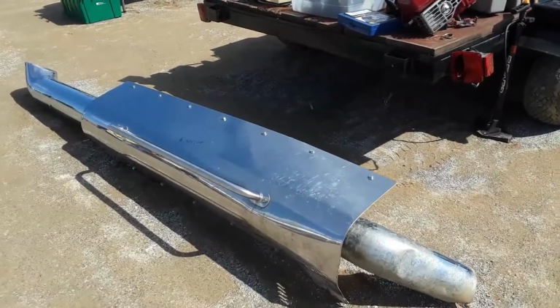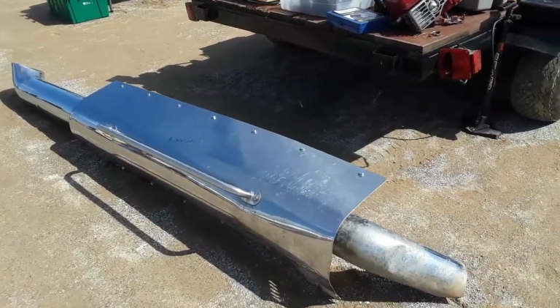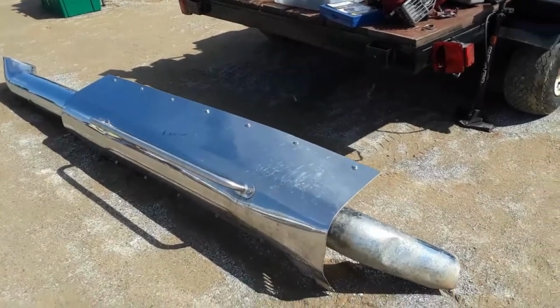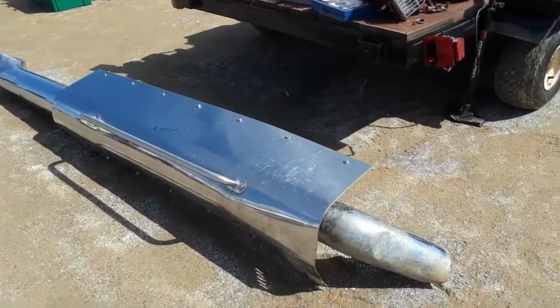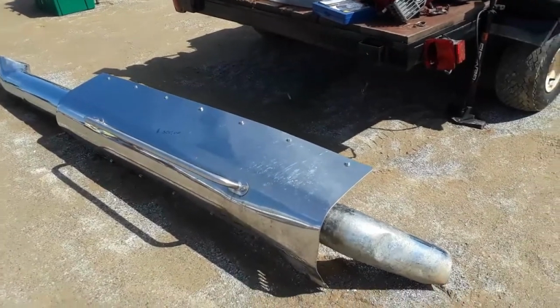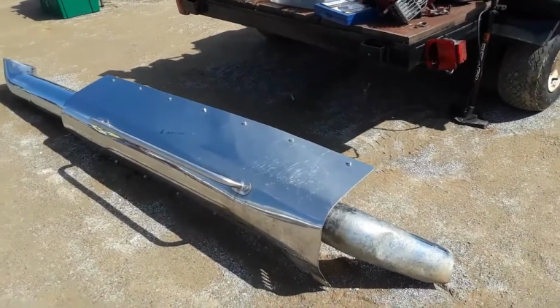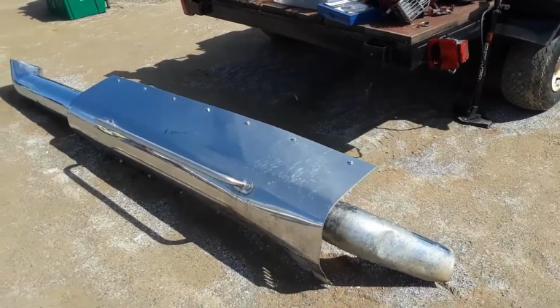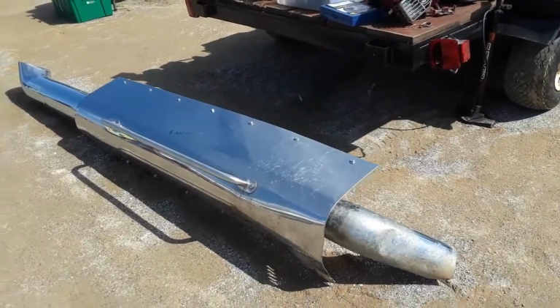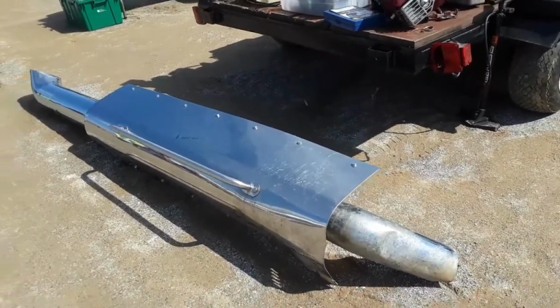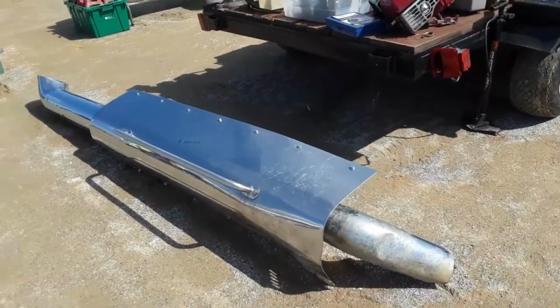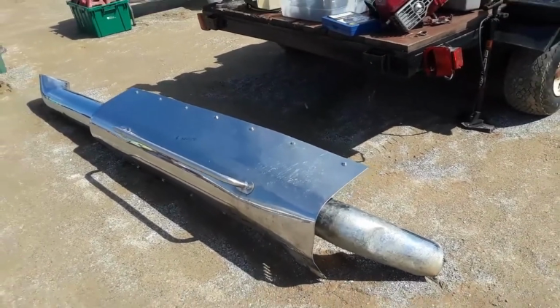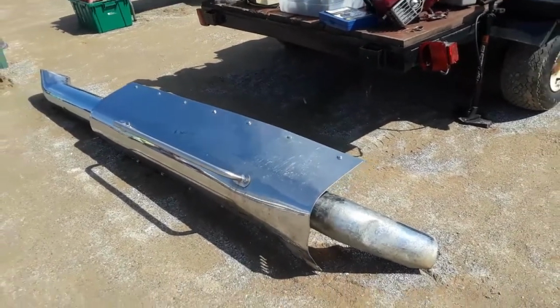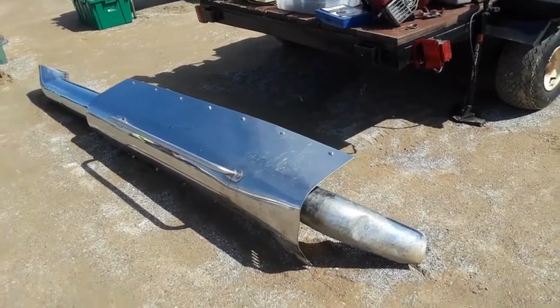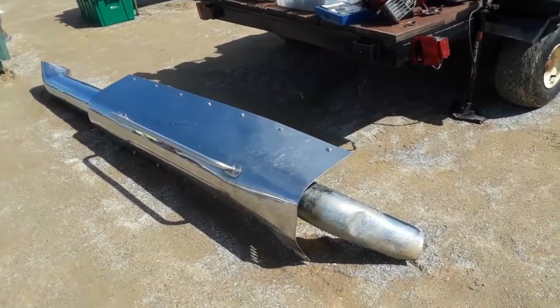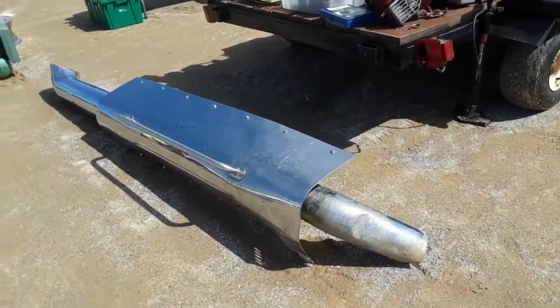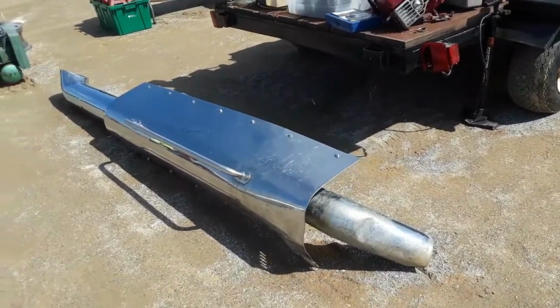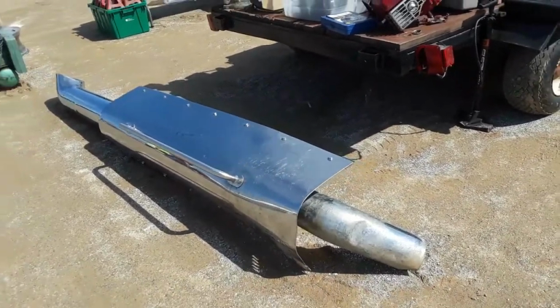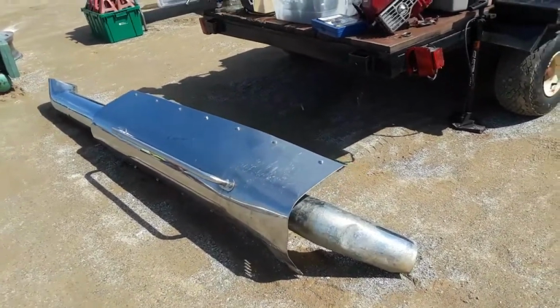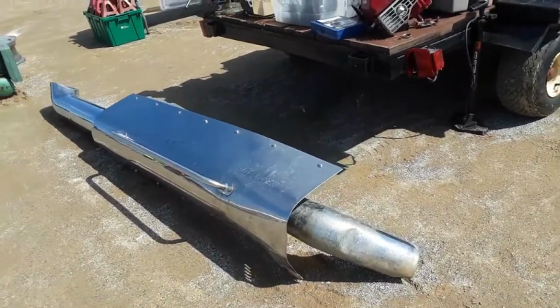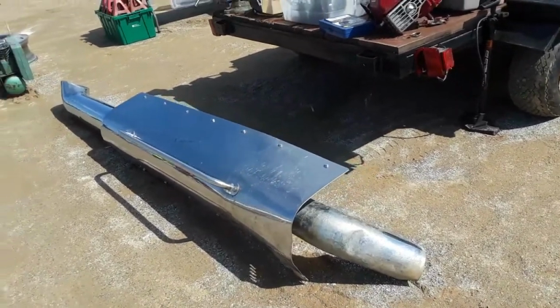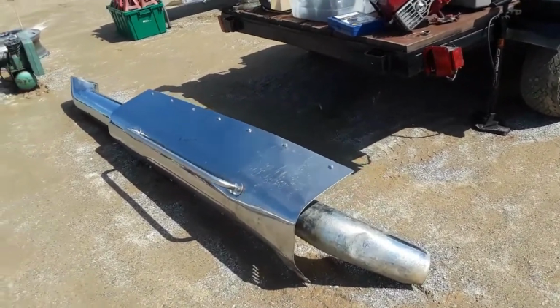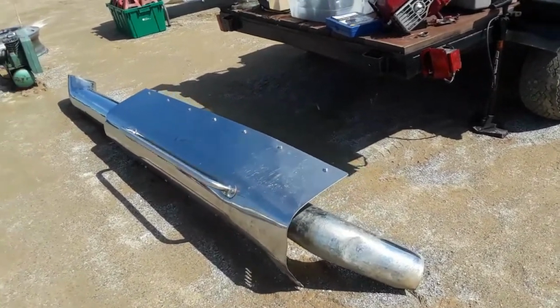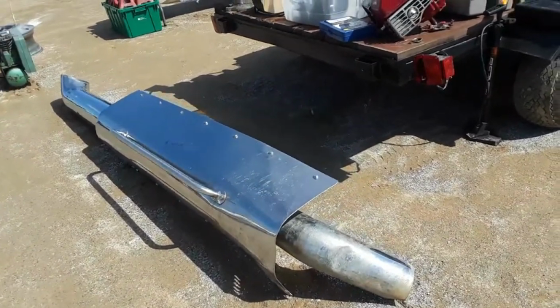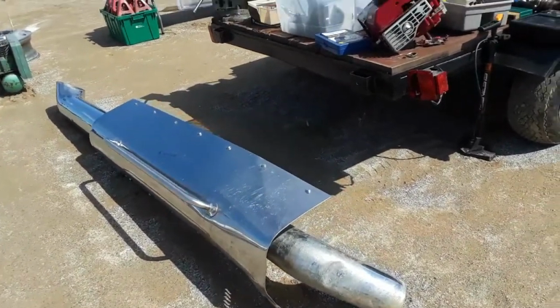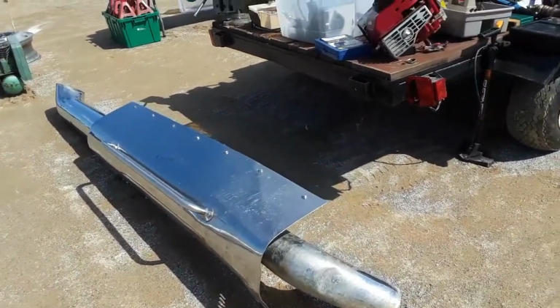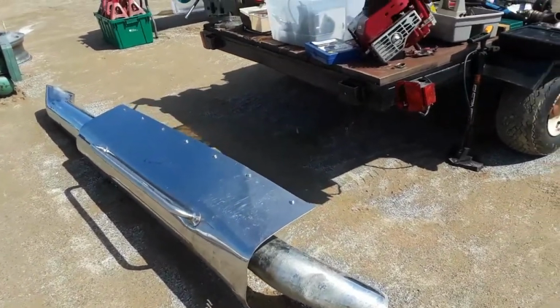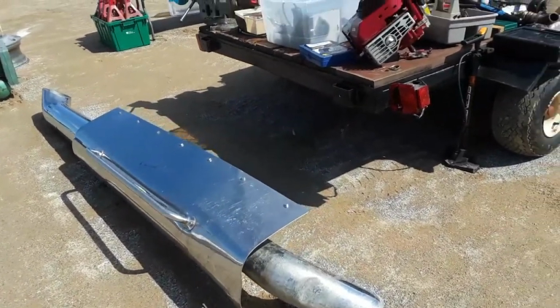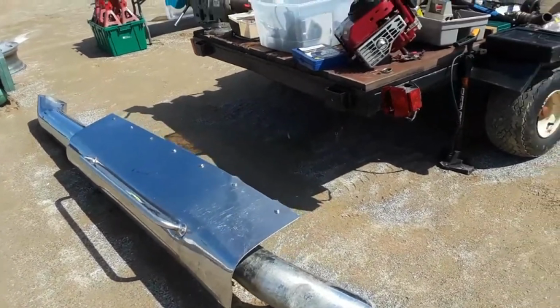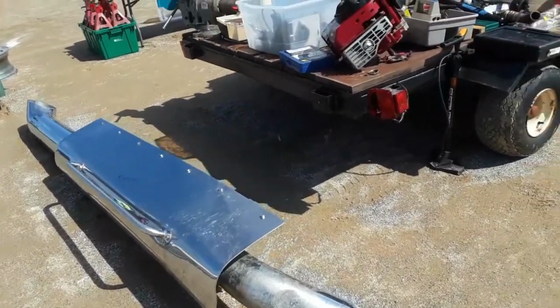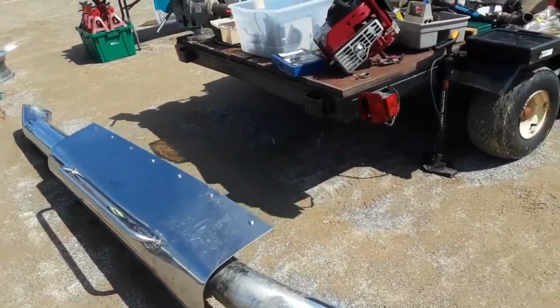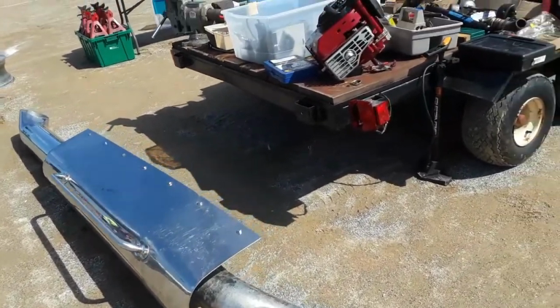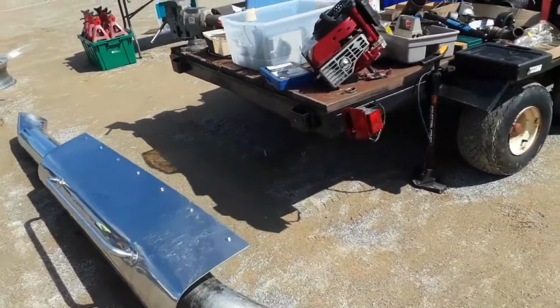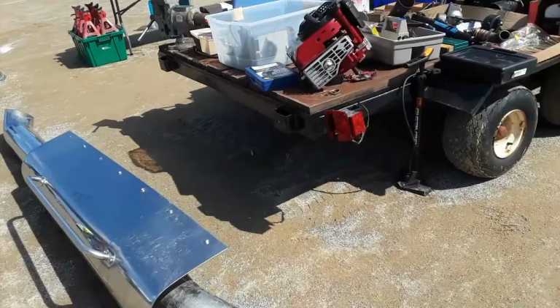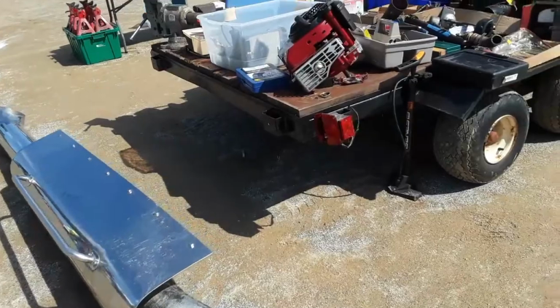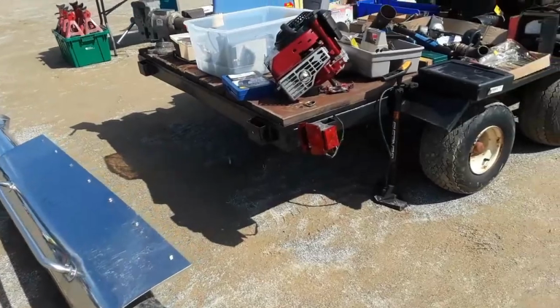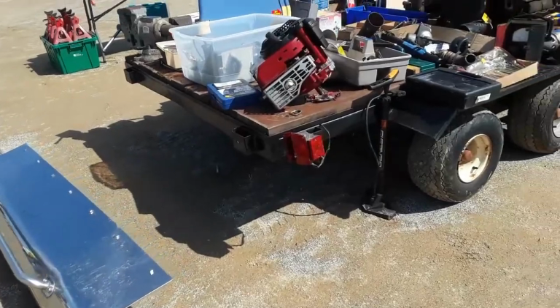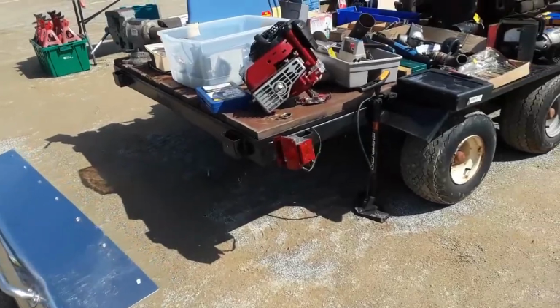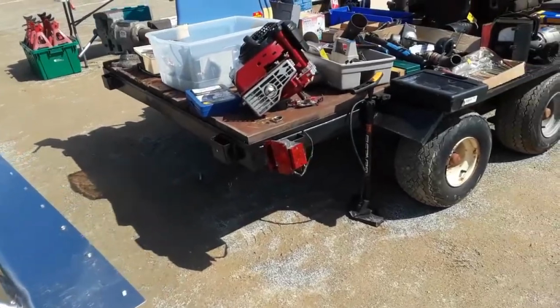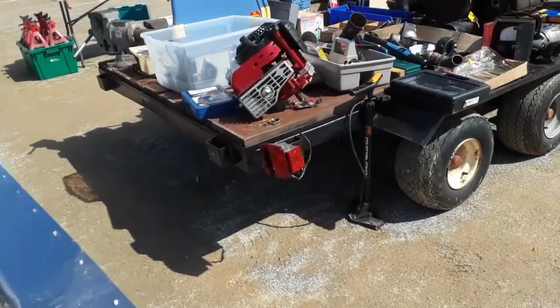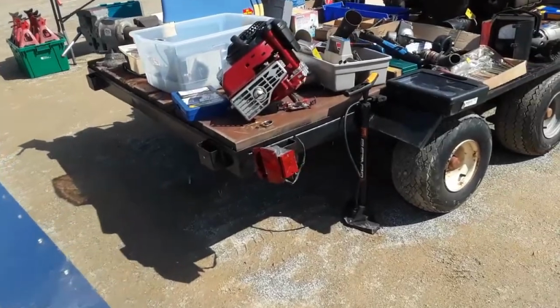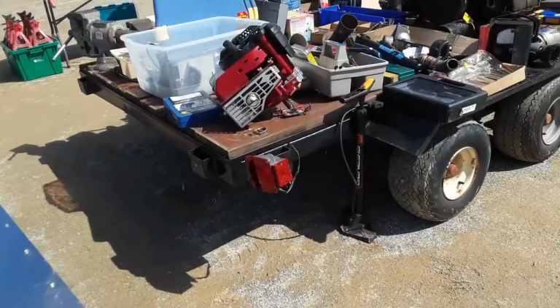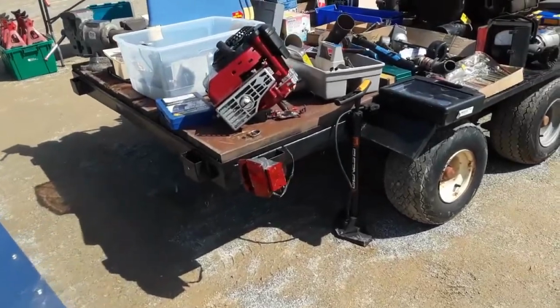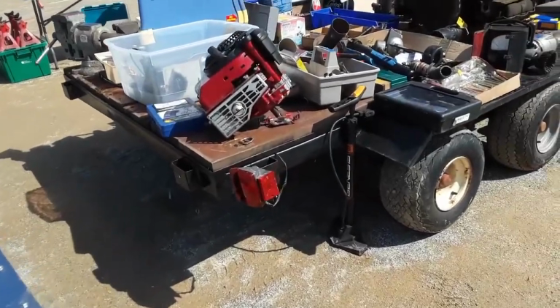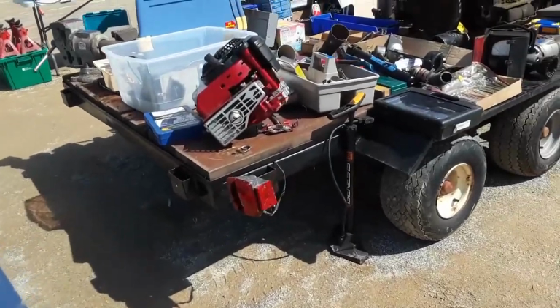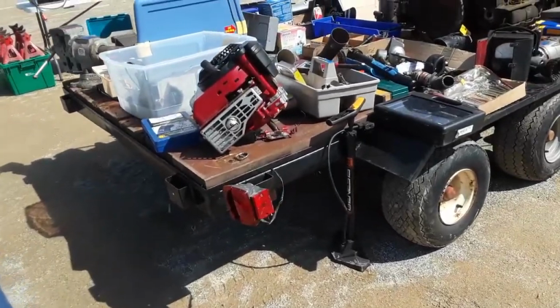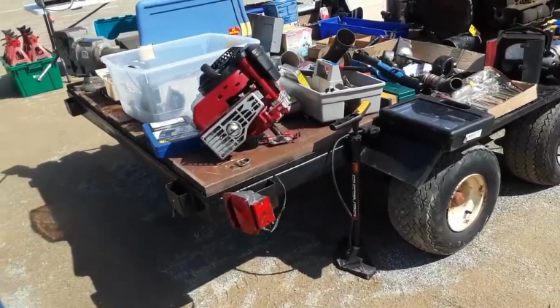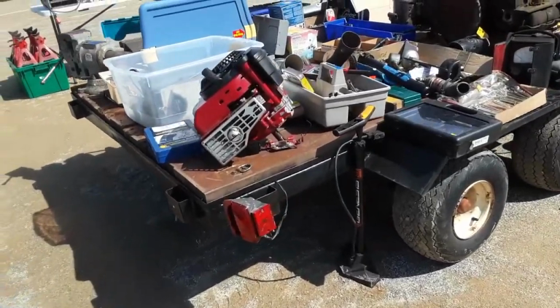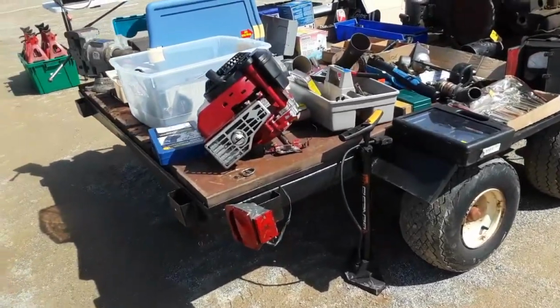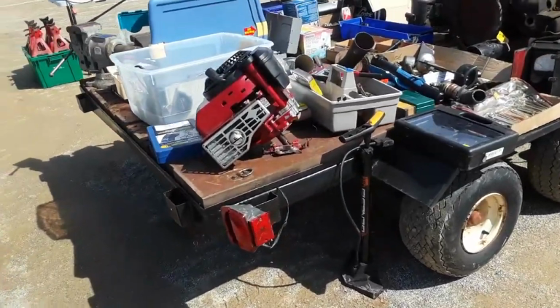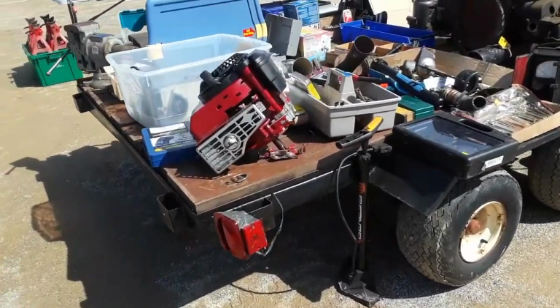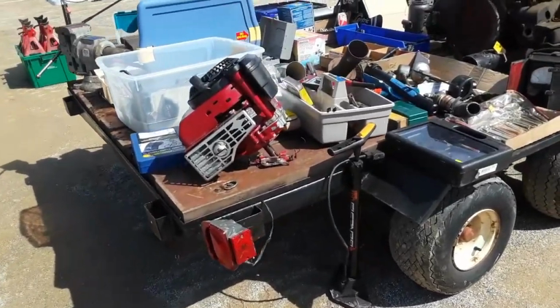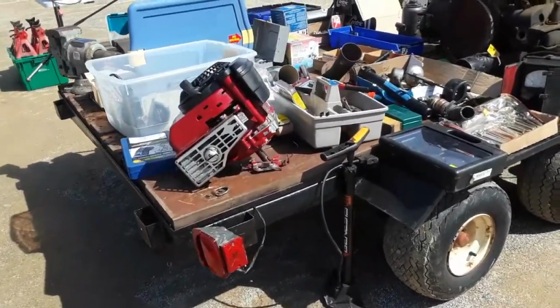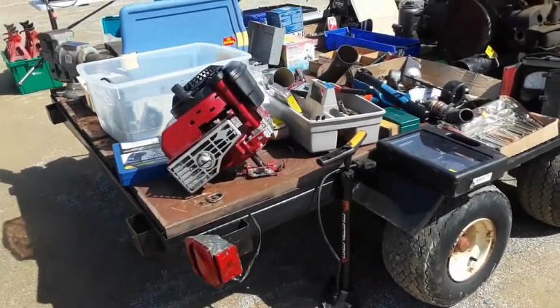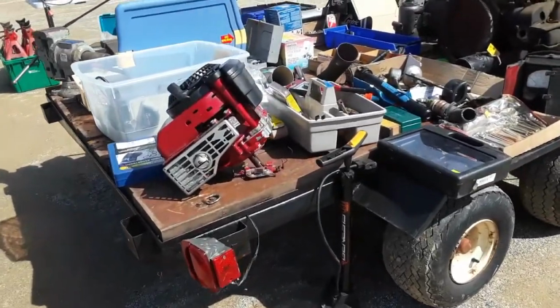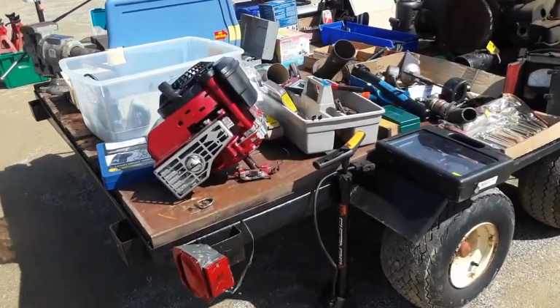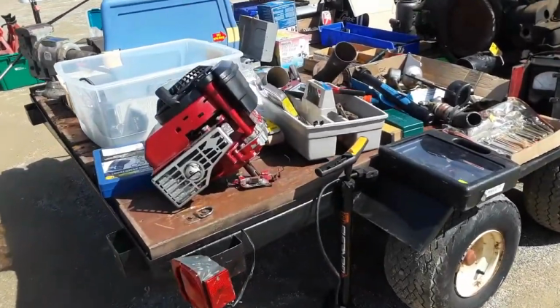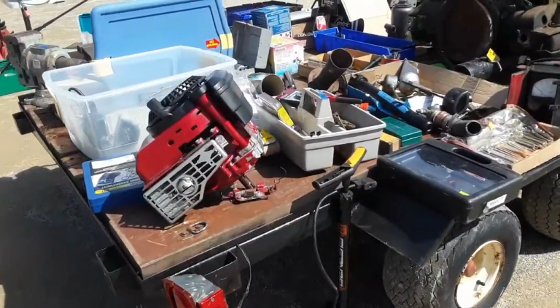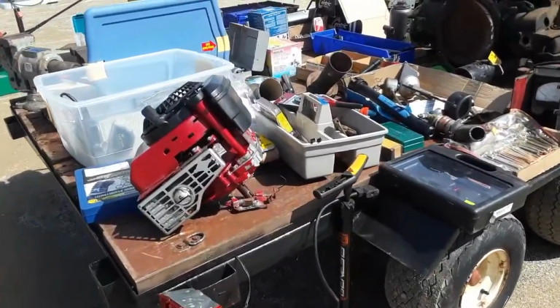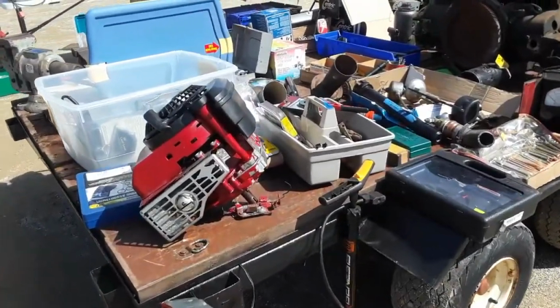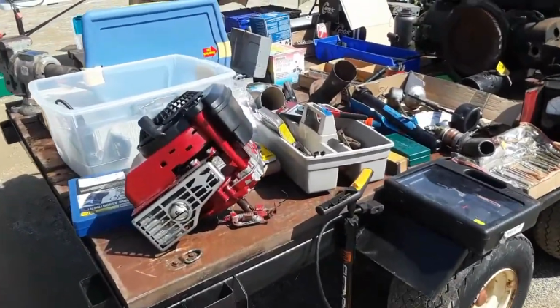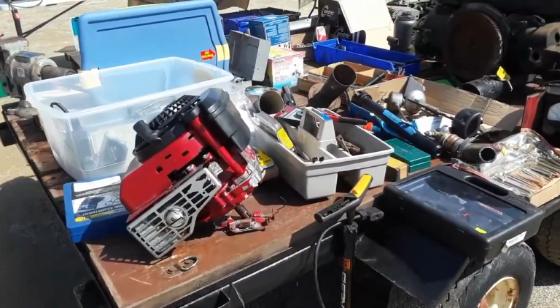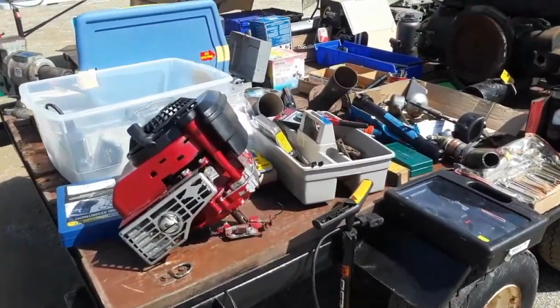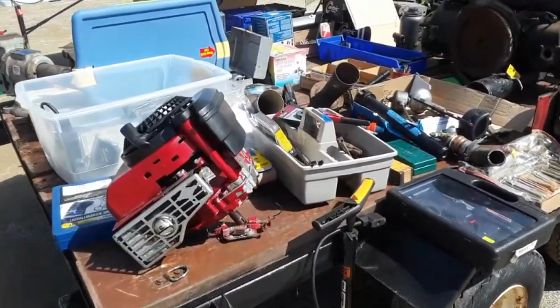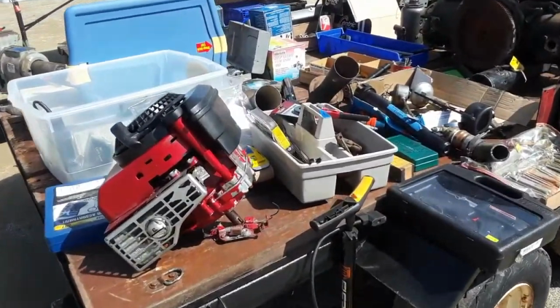300 bucks for that side pipe. Now that would look good on my fleet — on my '91 Geo Metro convertible.